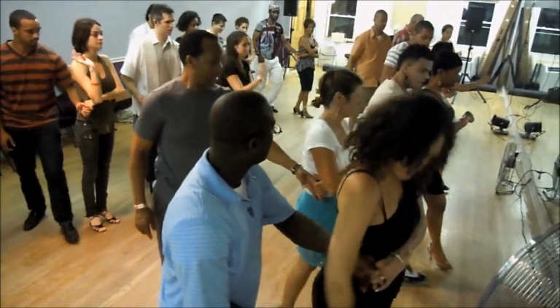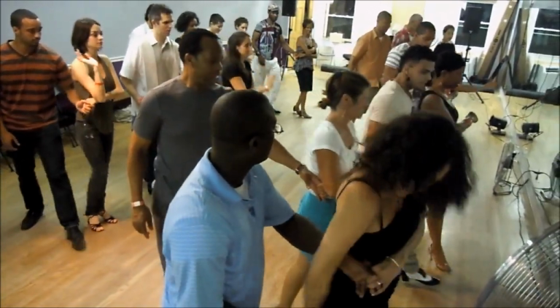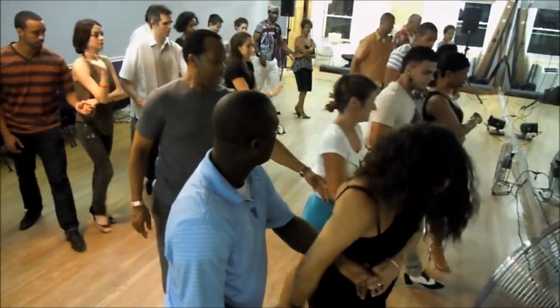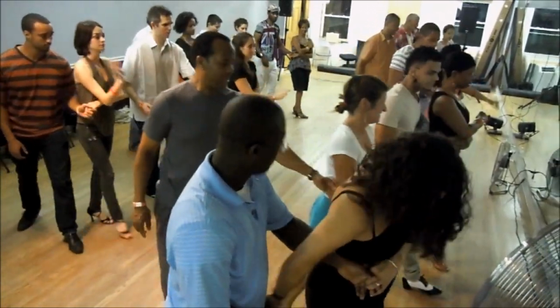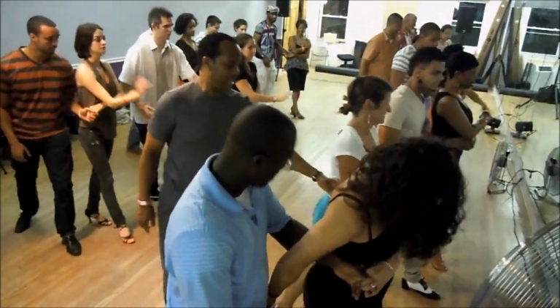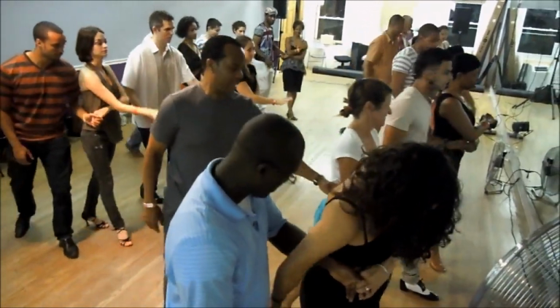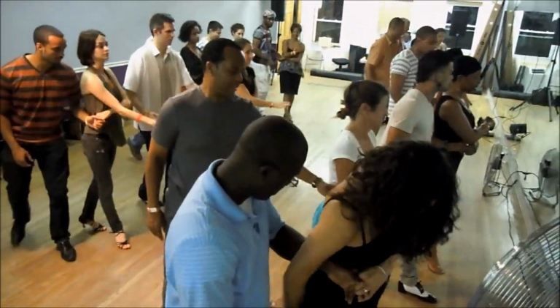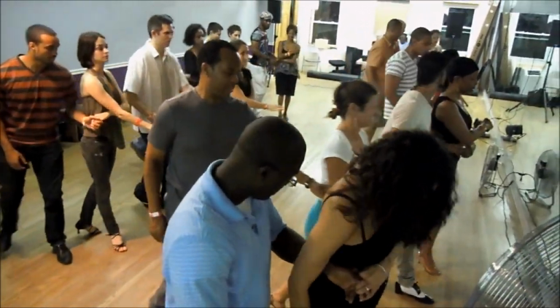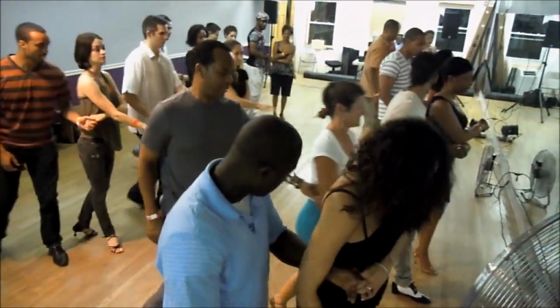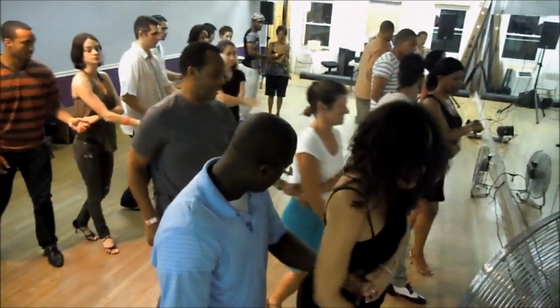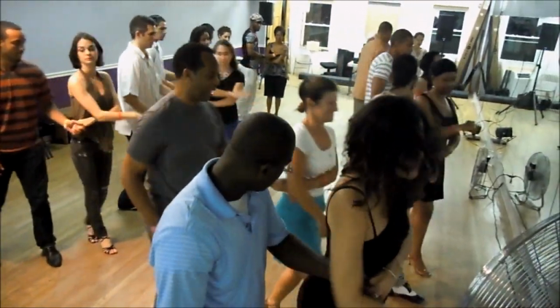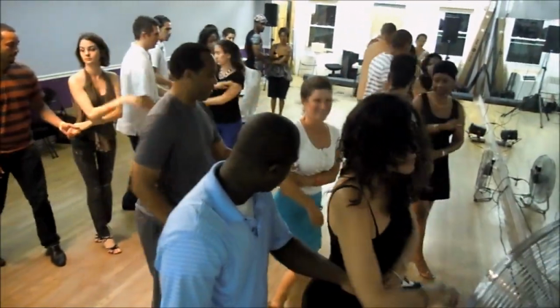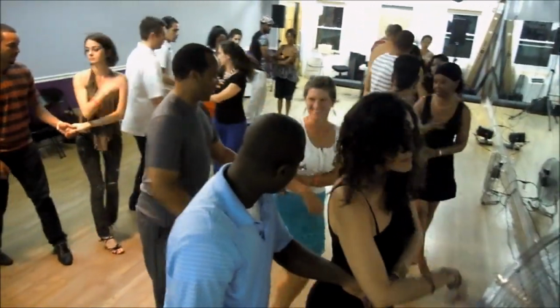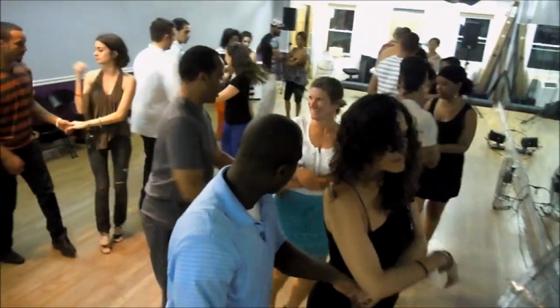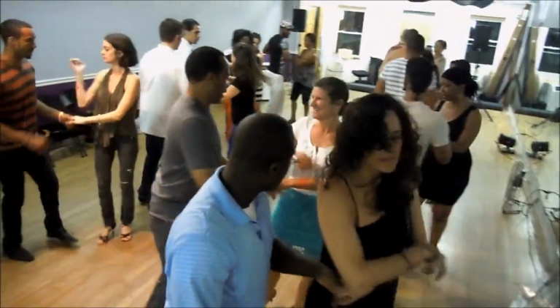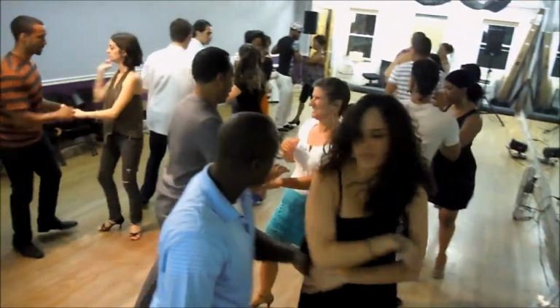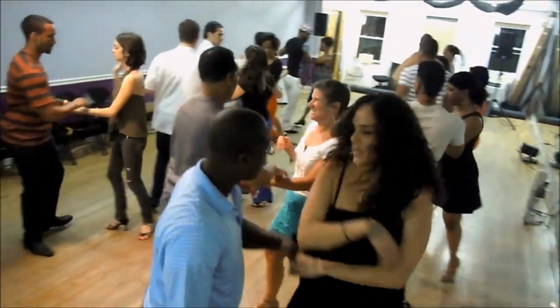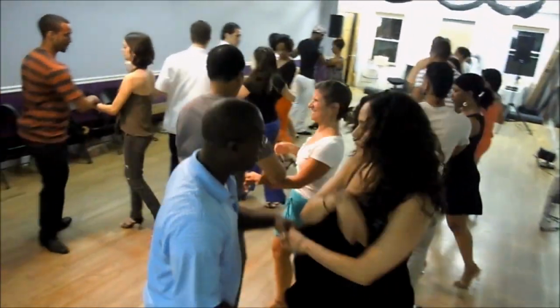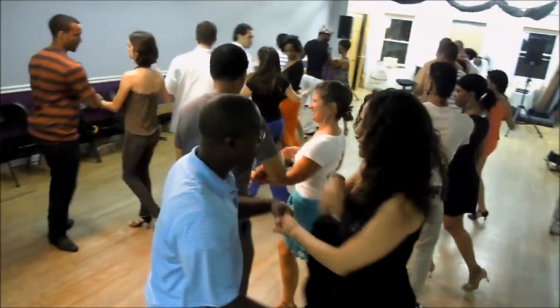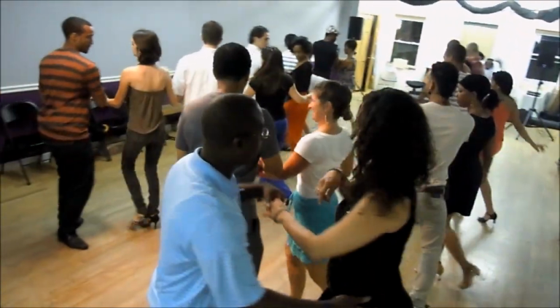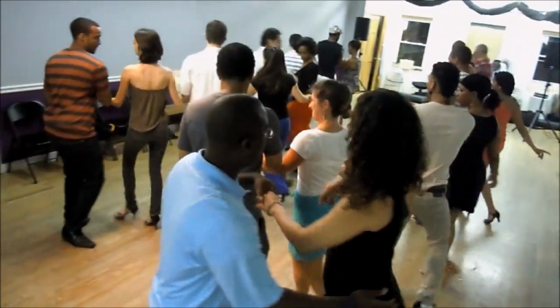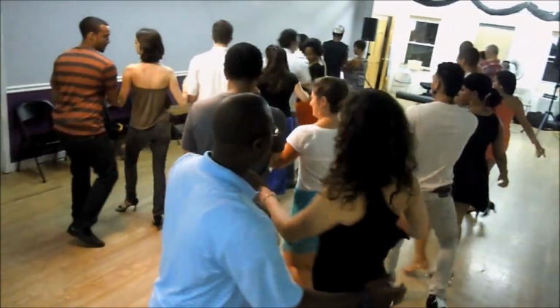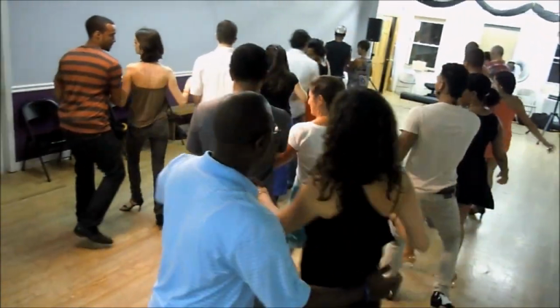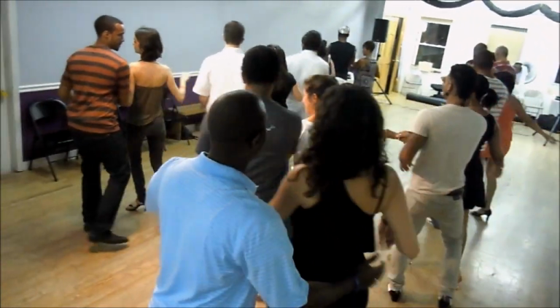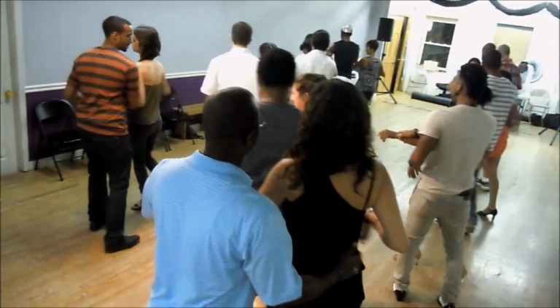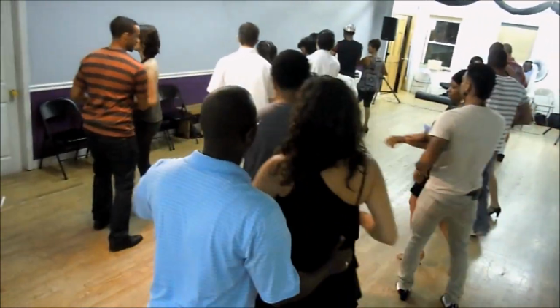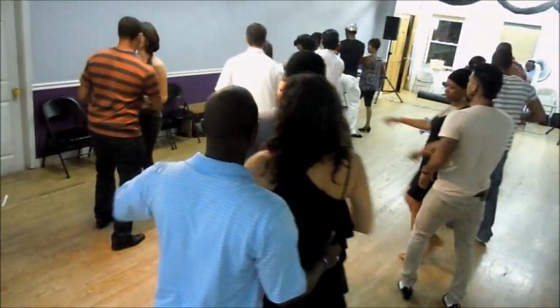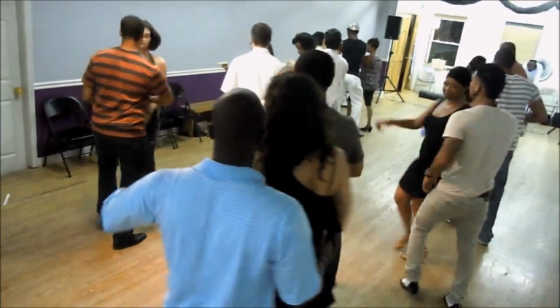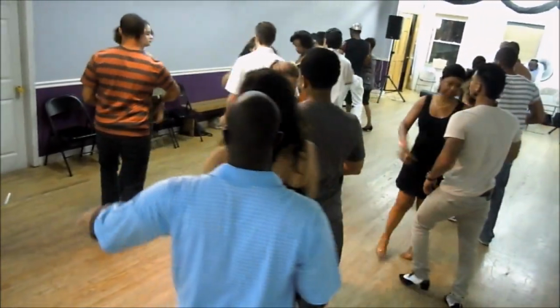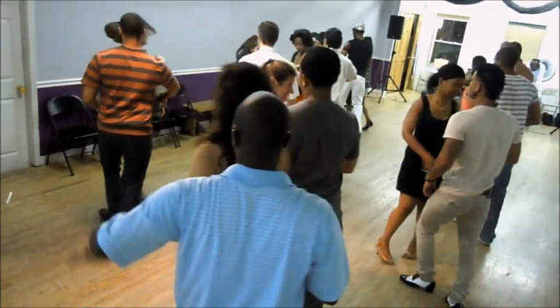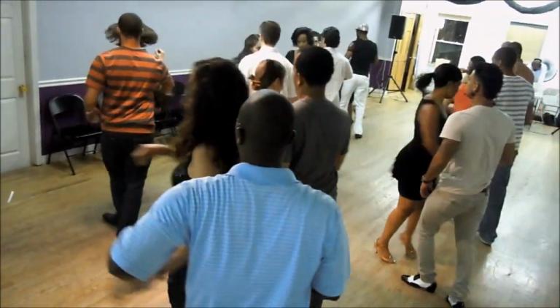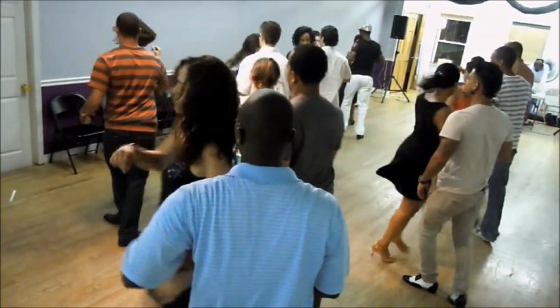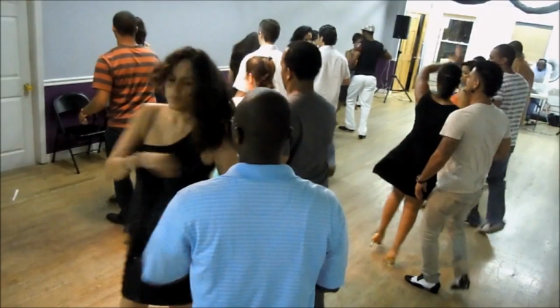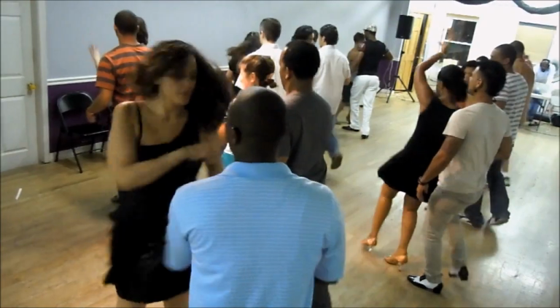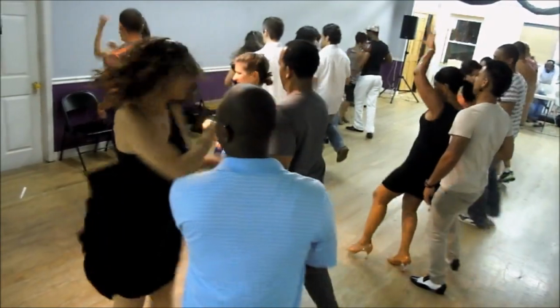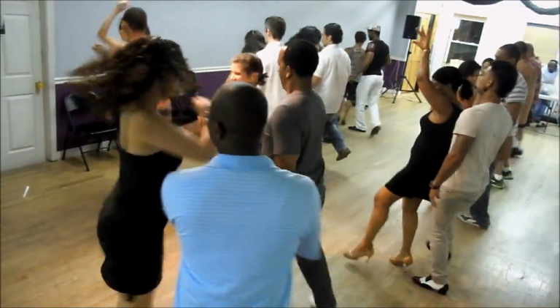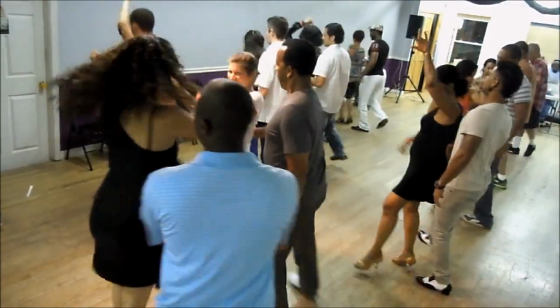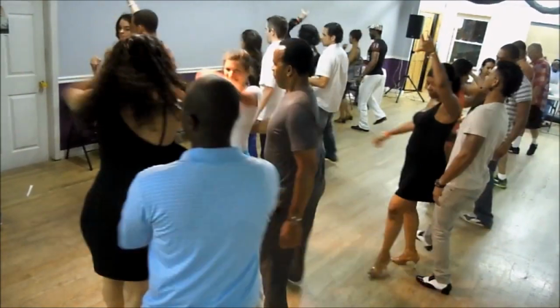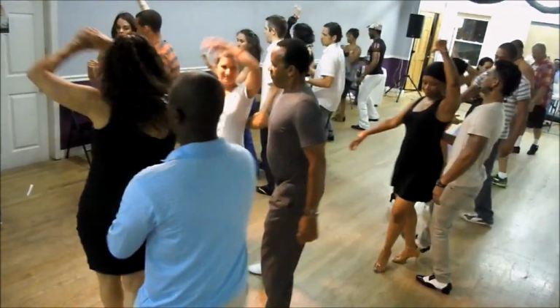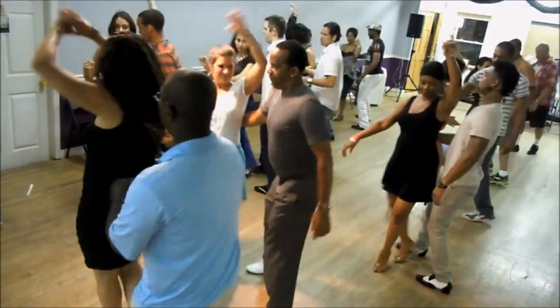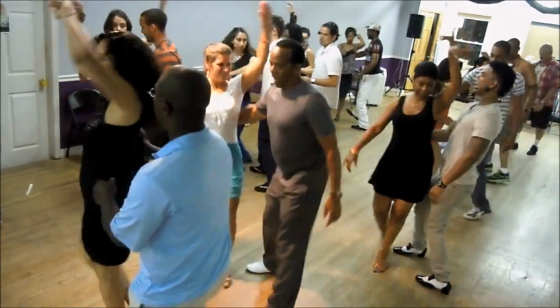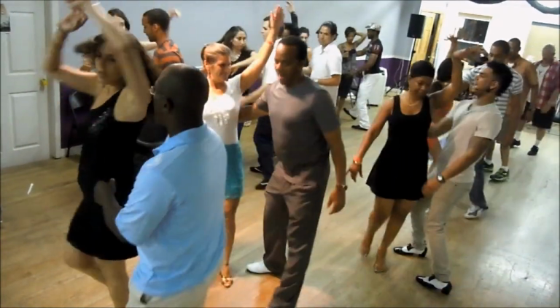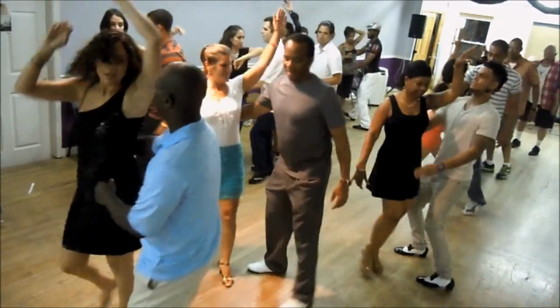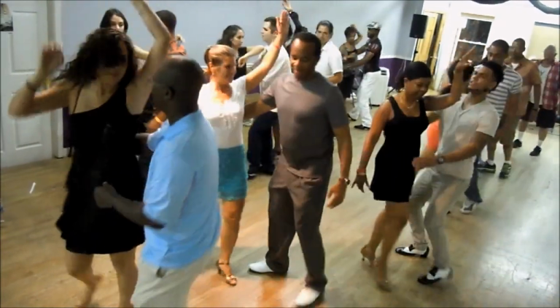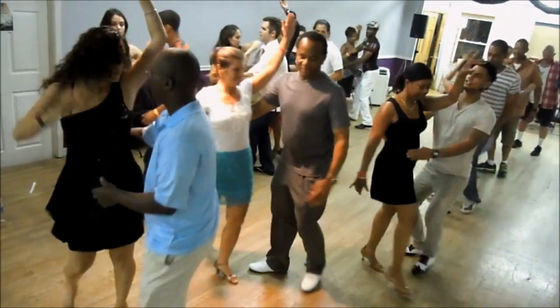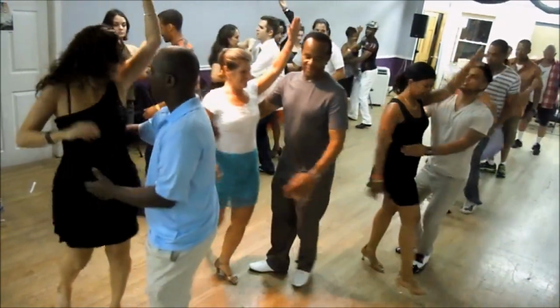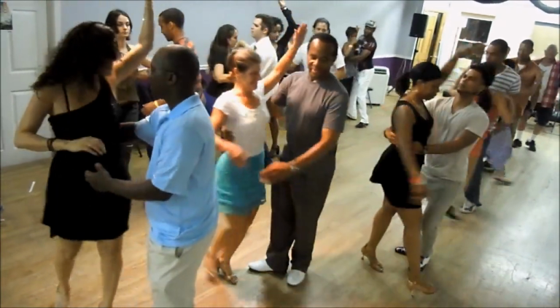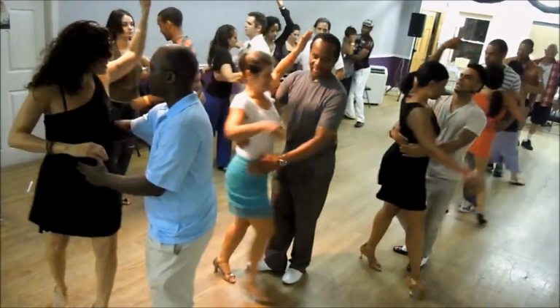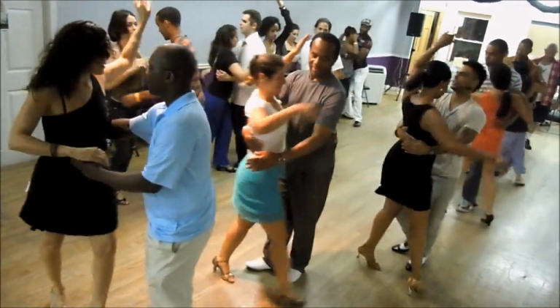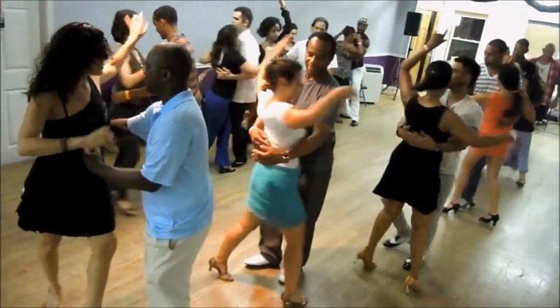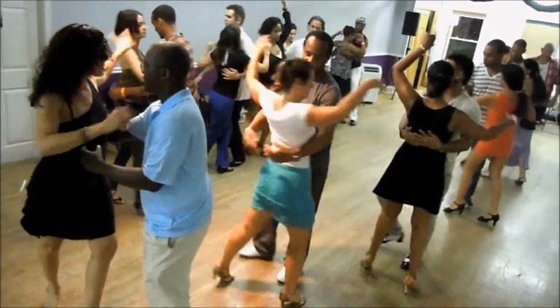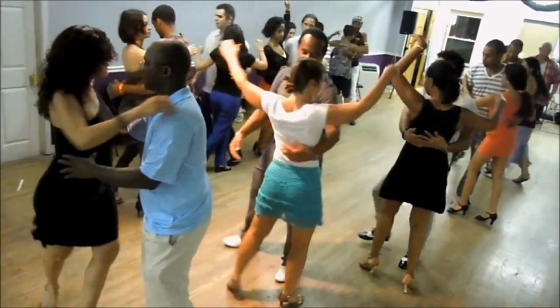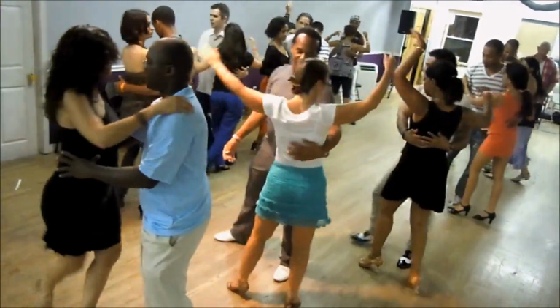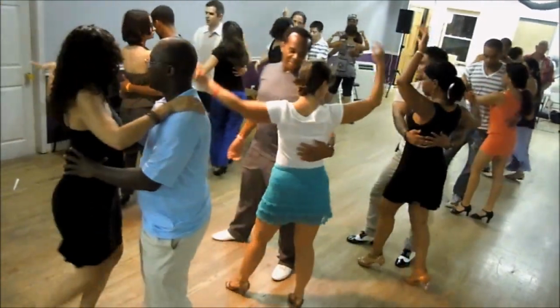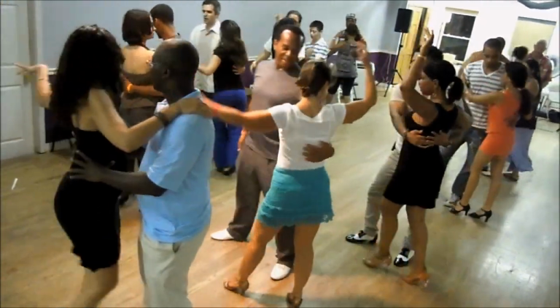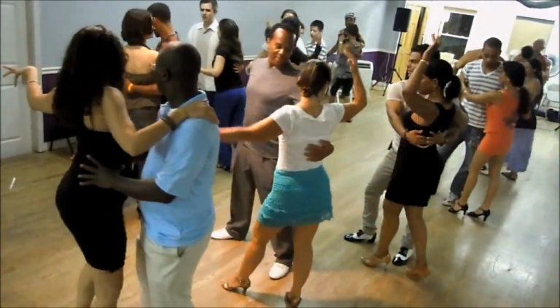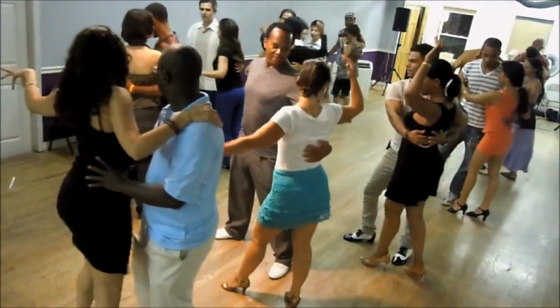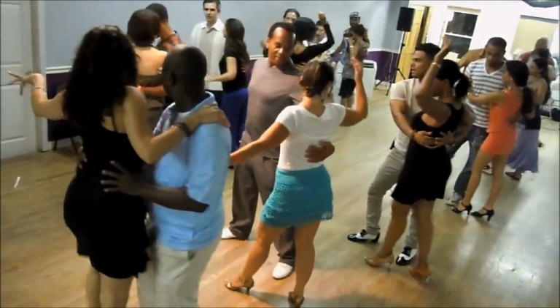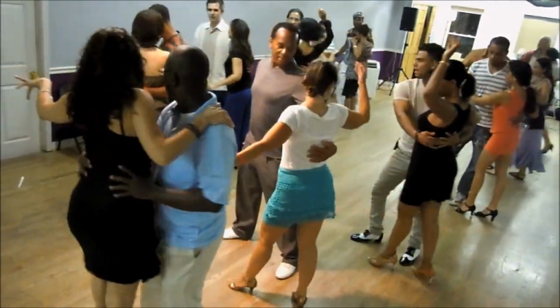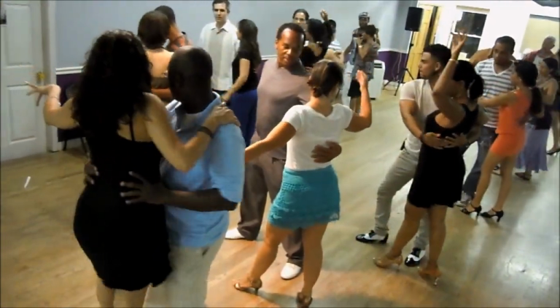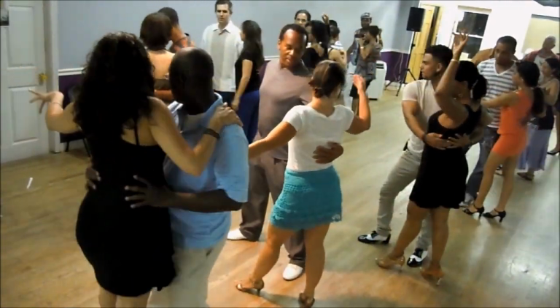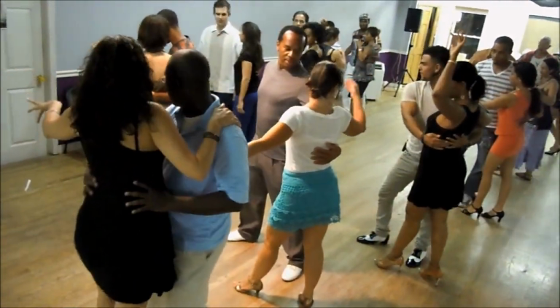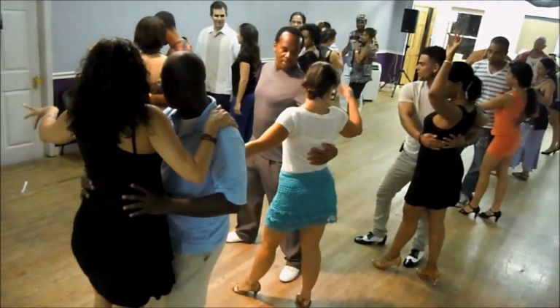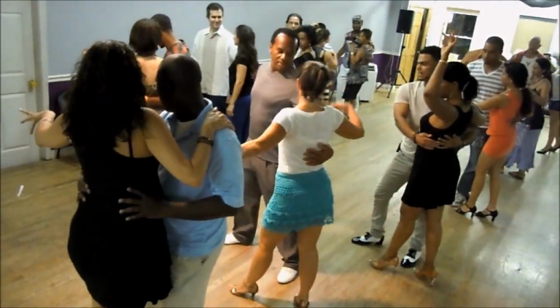And six, seven, and one, two, three, back up, four, five, switch, seven. Very good.